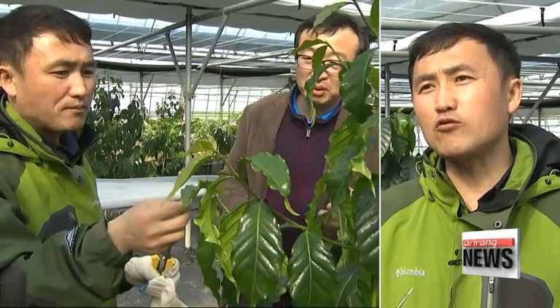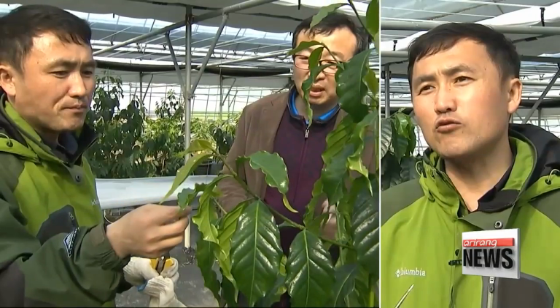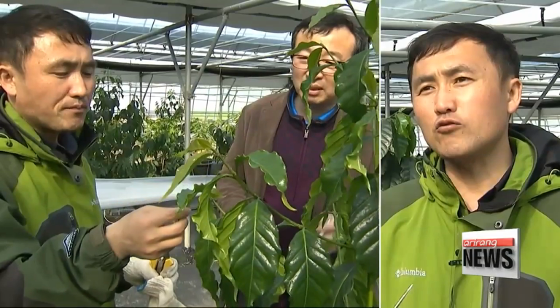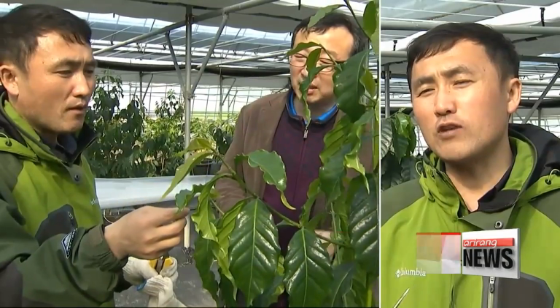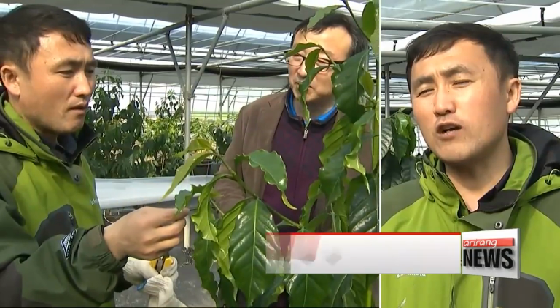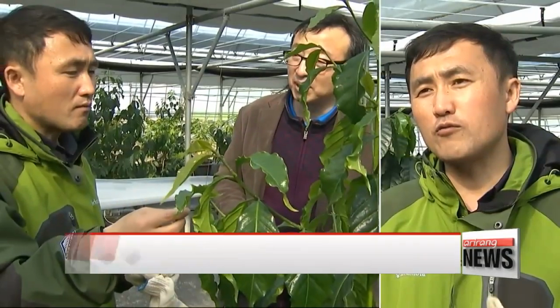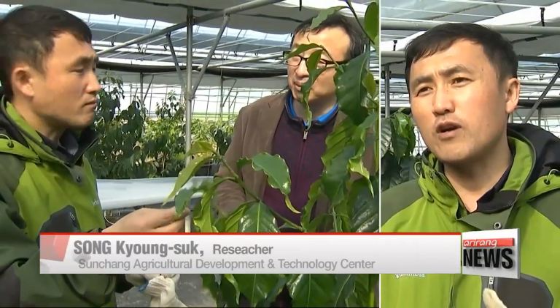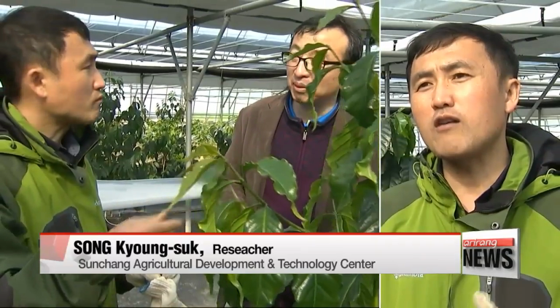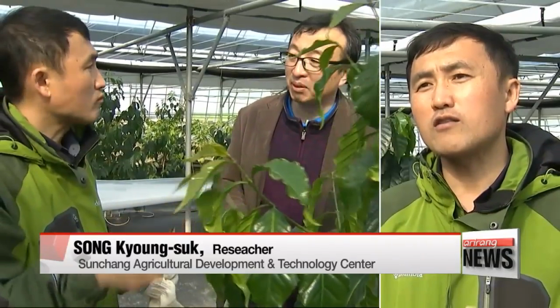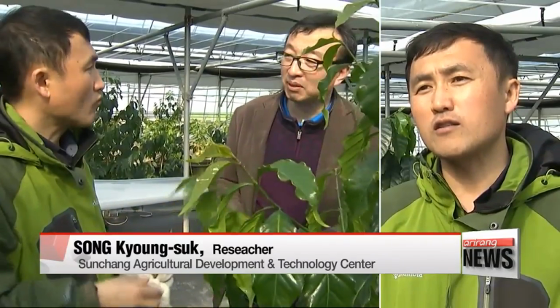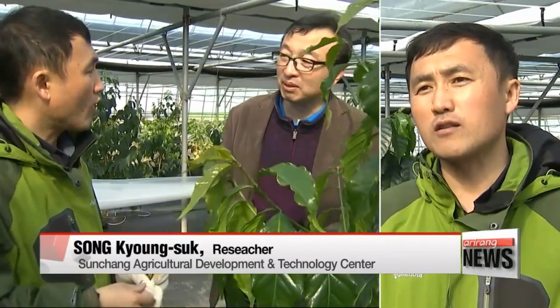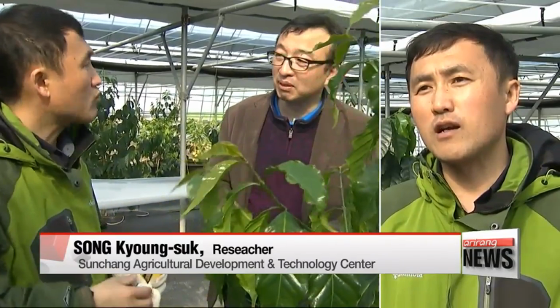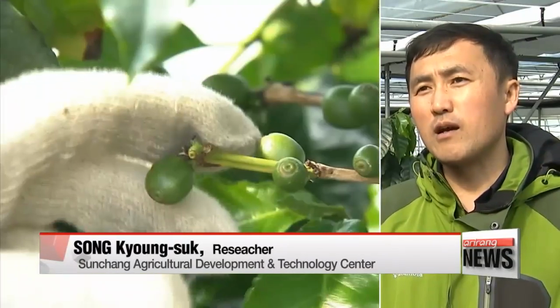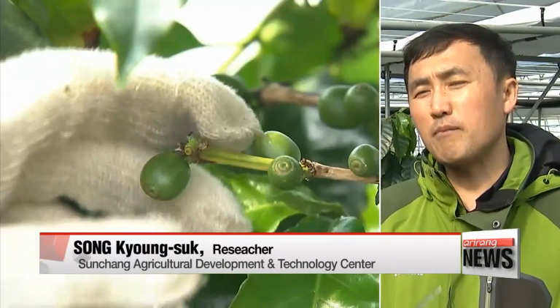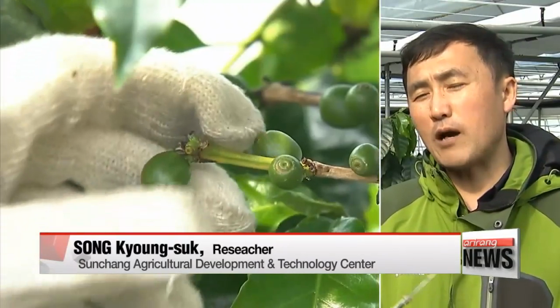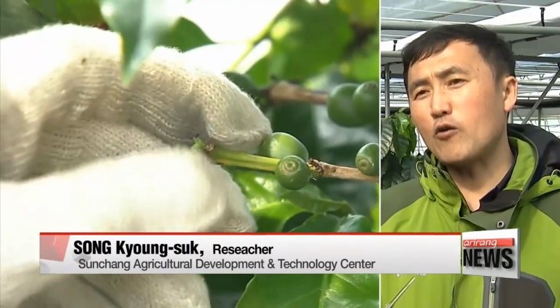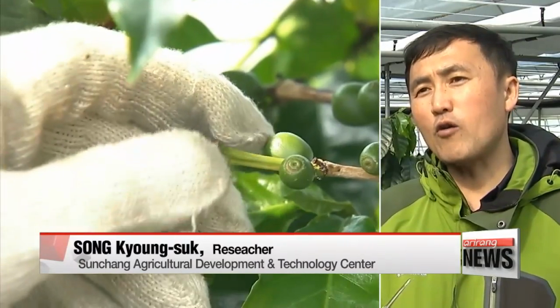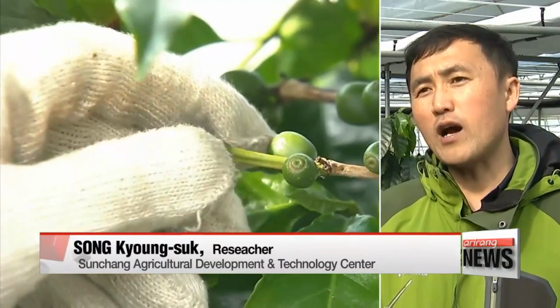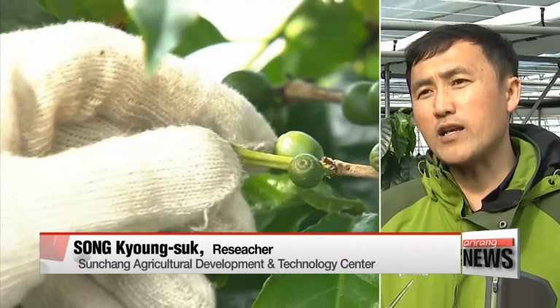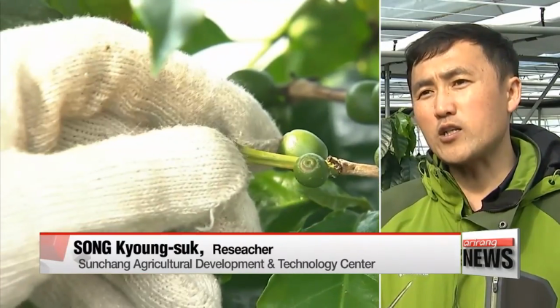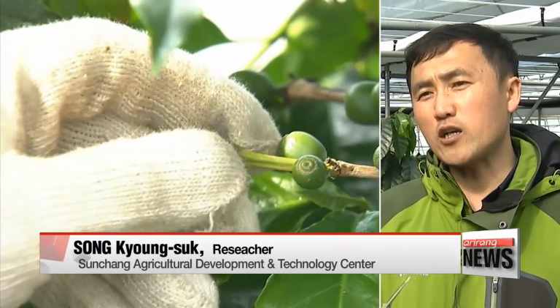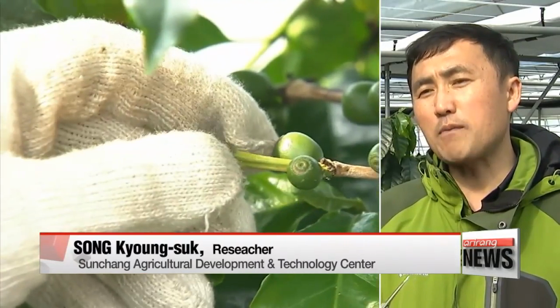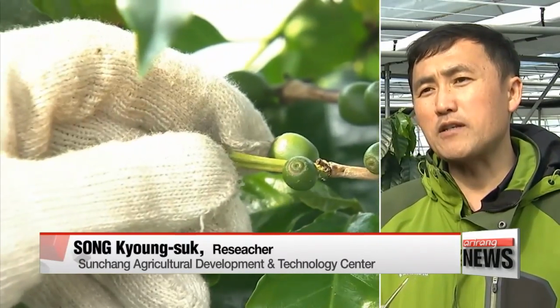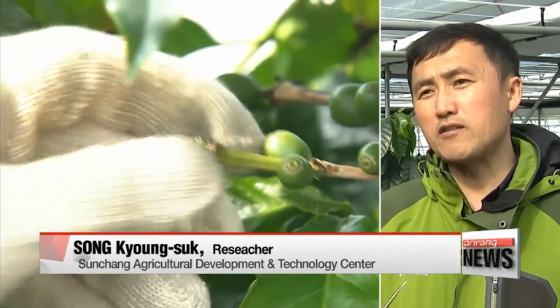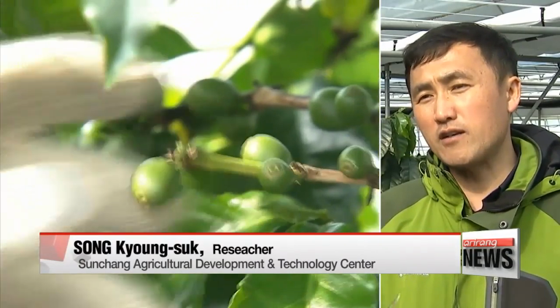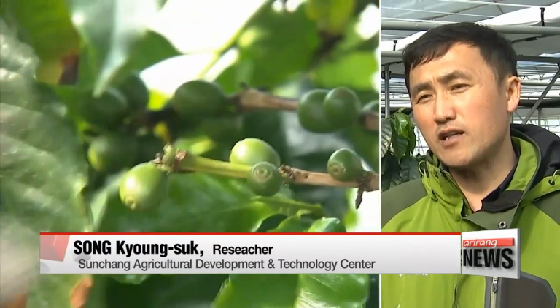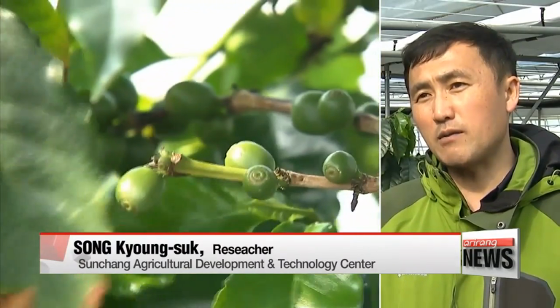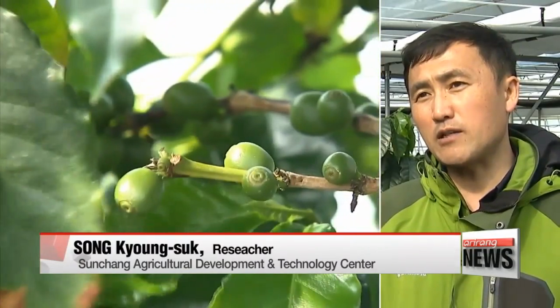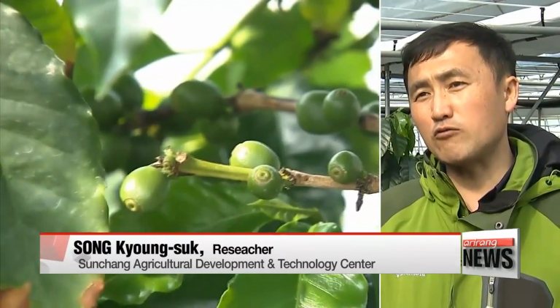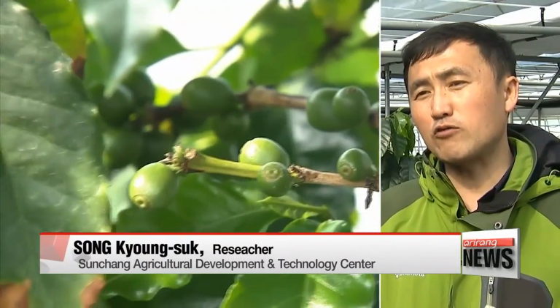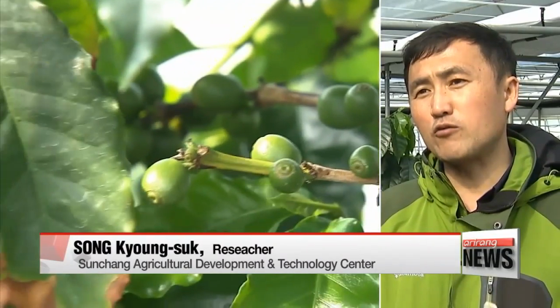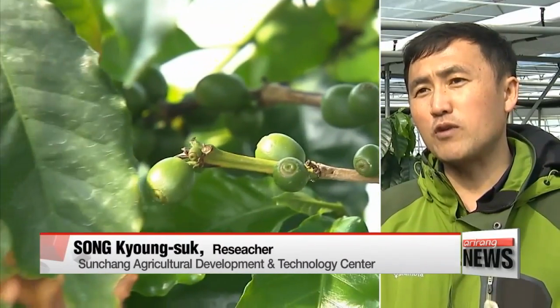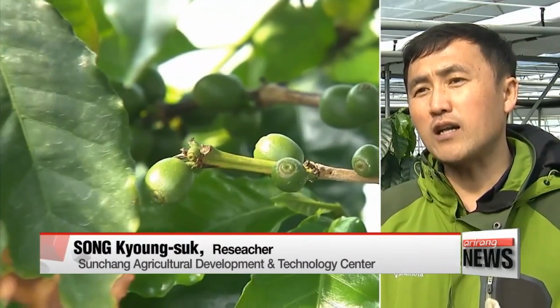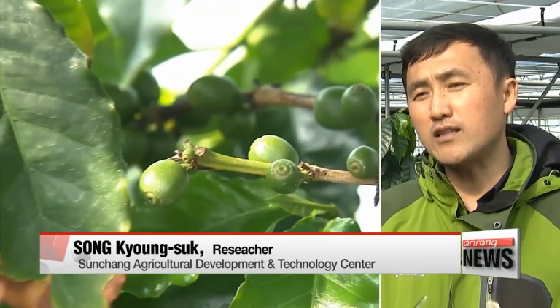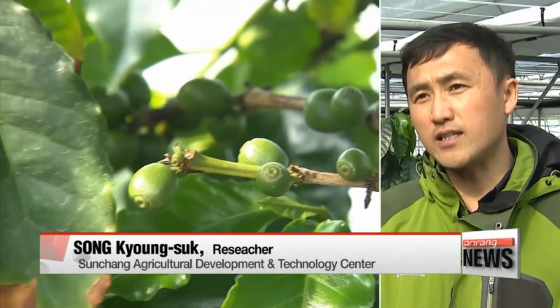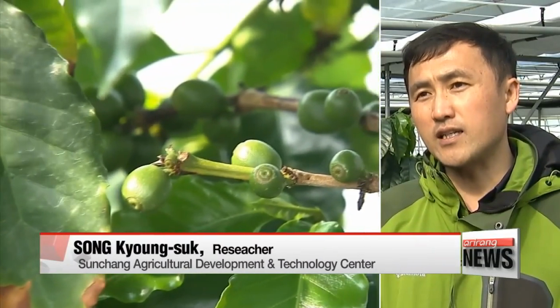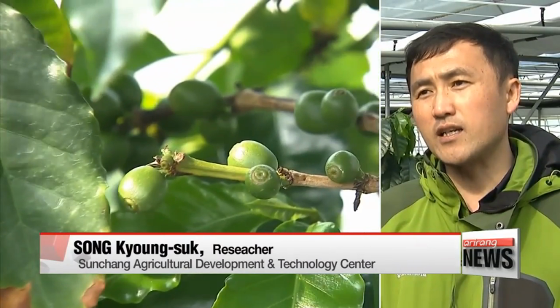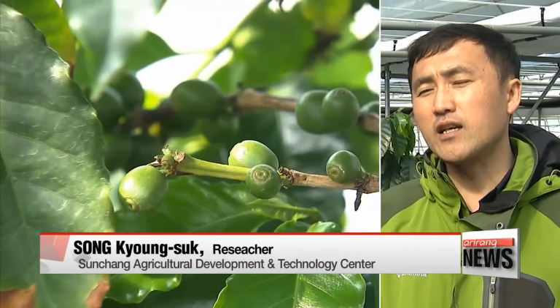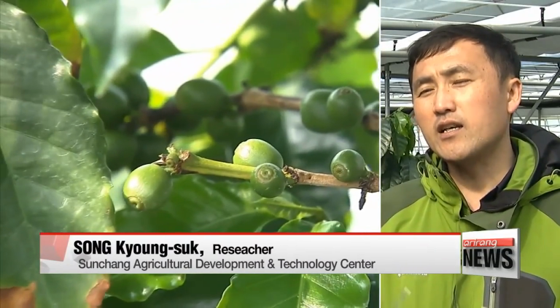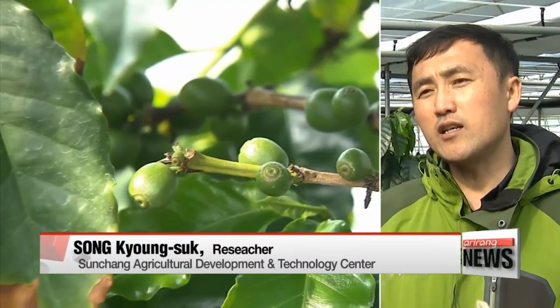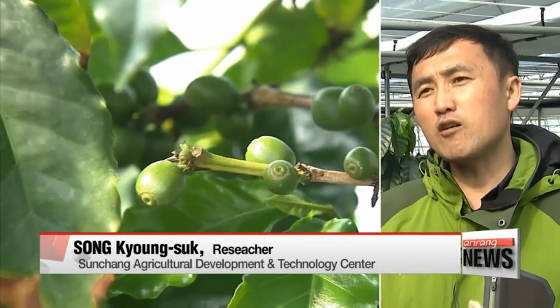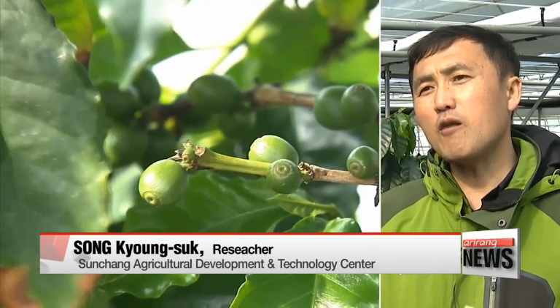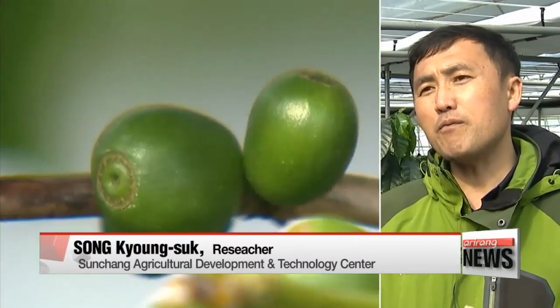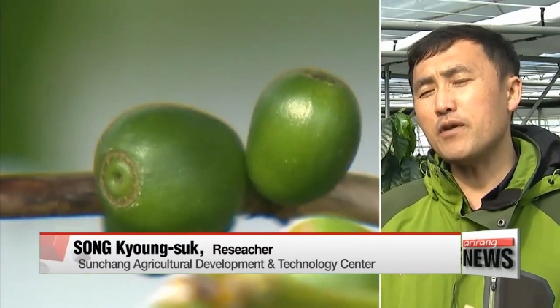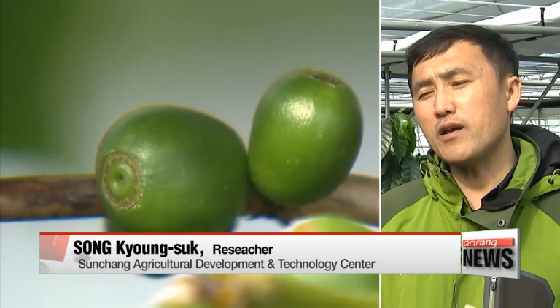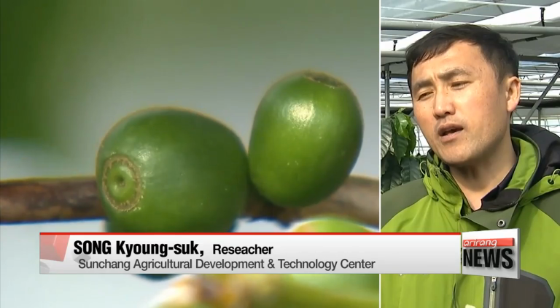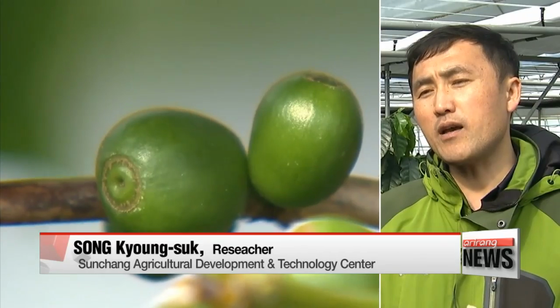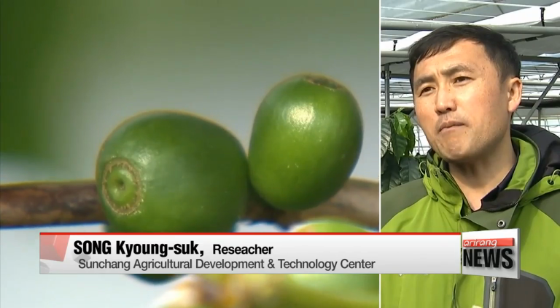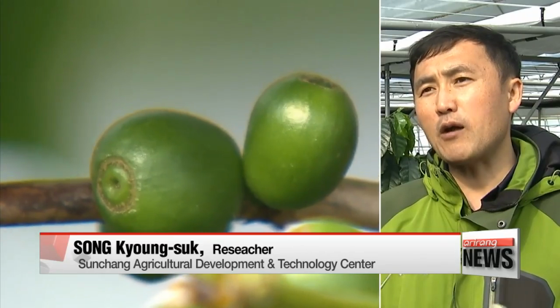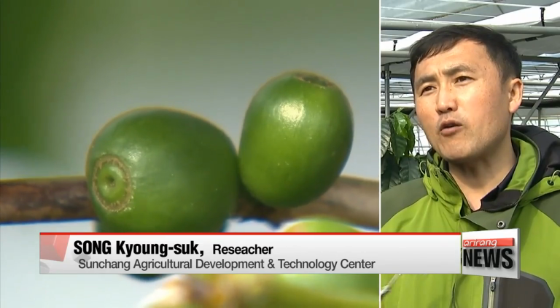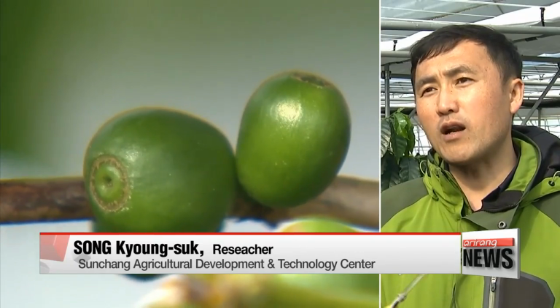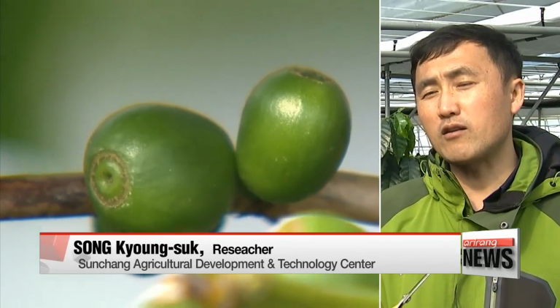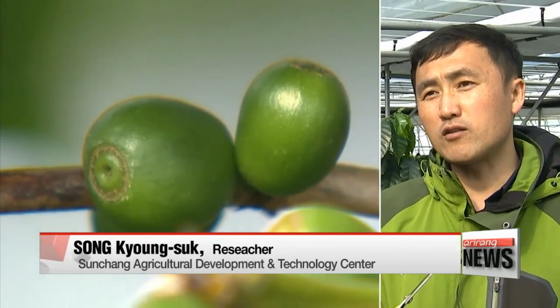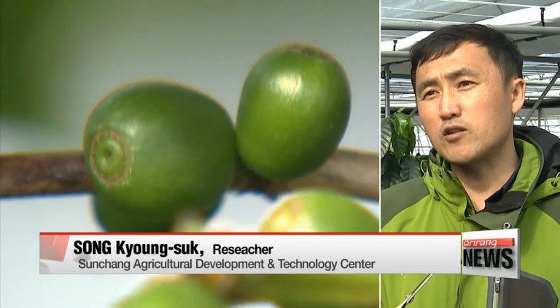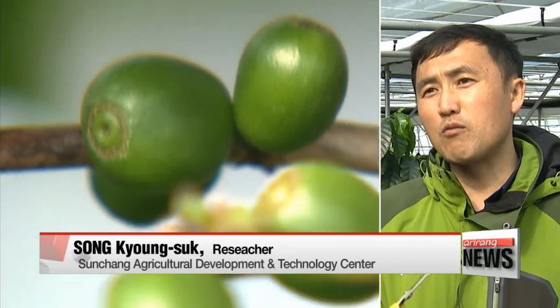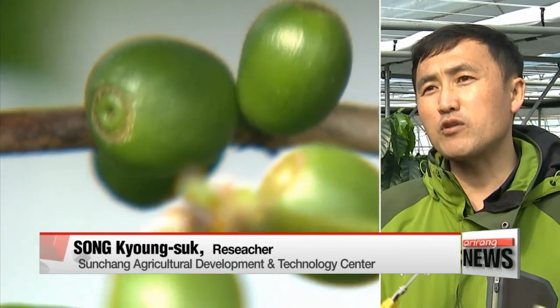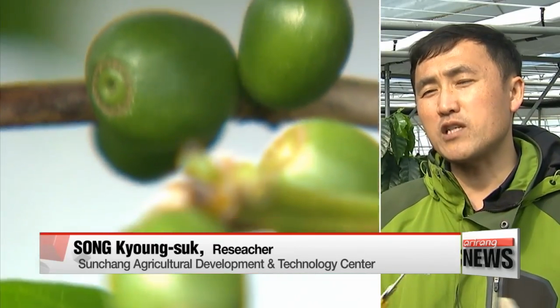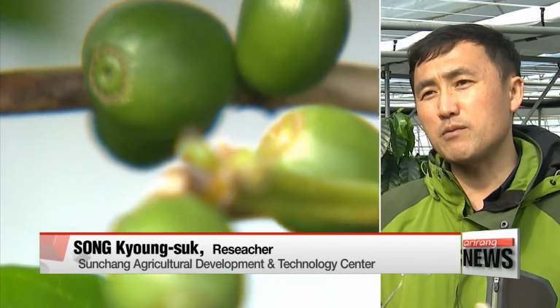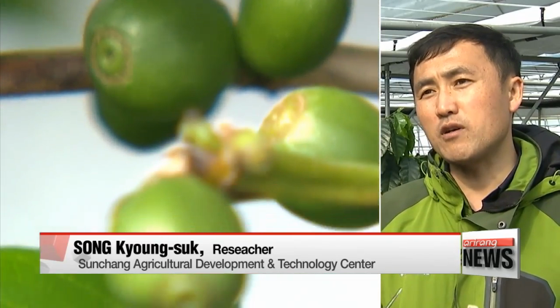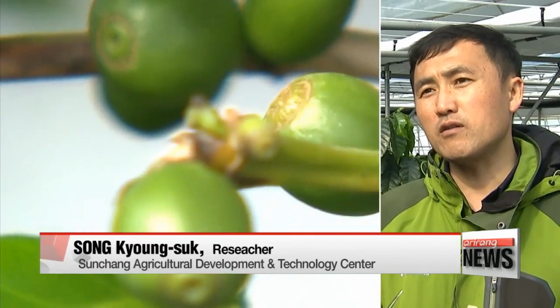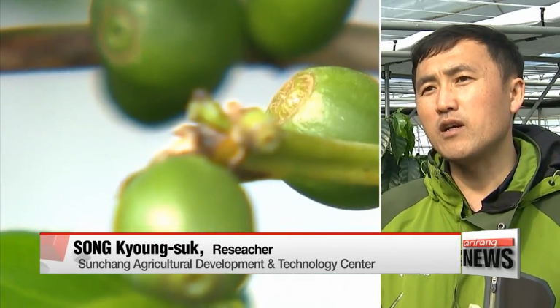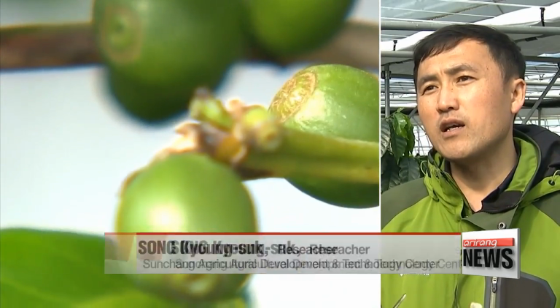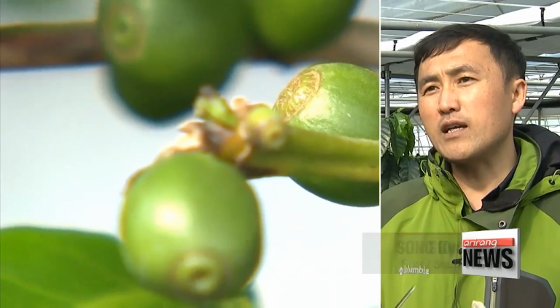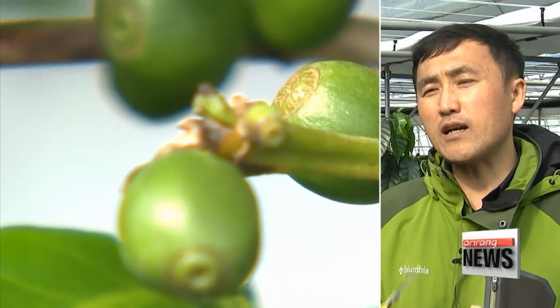Sunchang County is well known for its fermented pastes. We thought we could create something special if we apply this method to coffee beans.